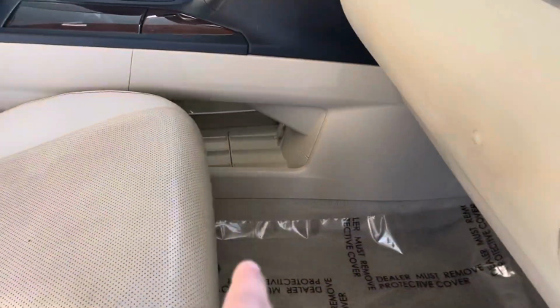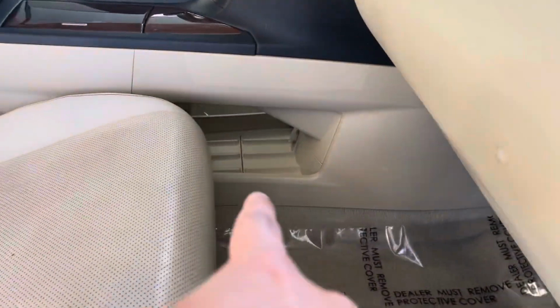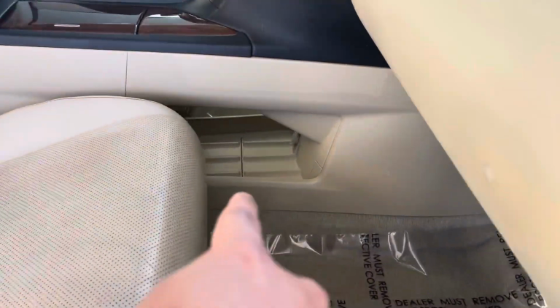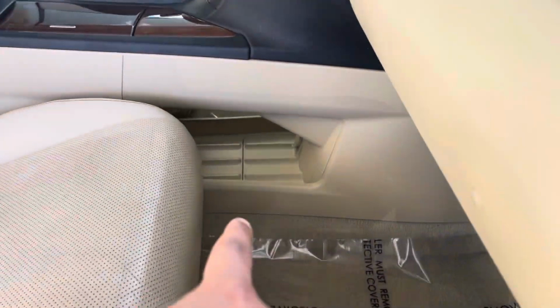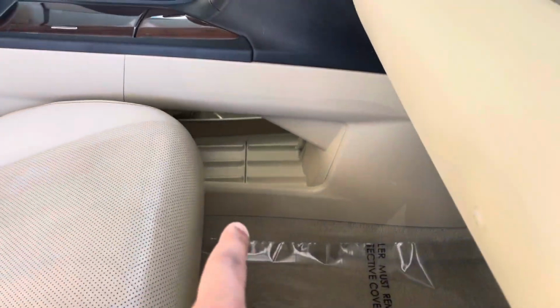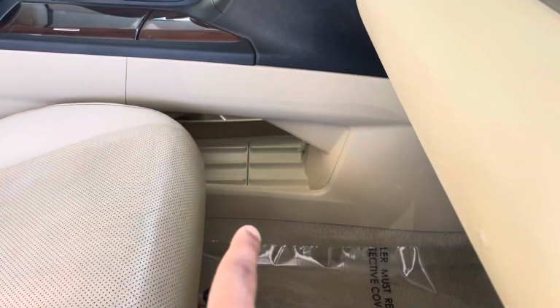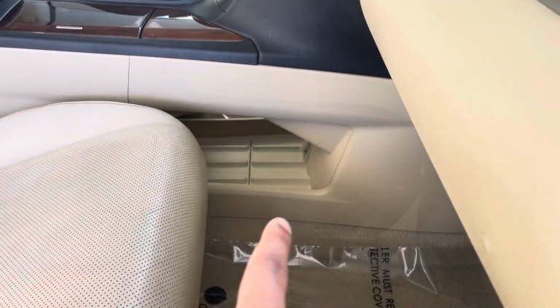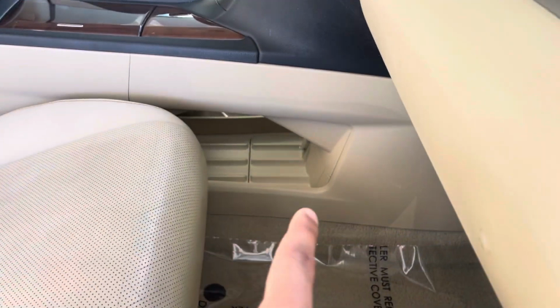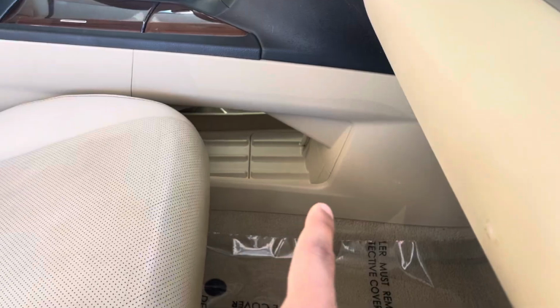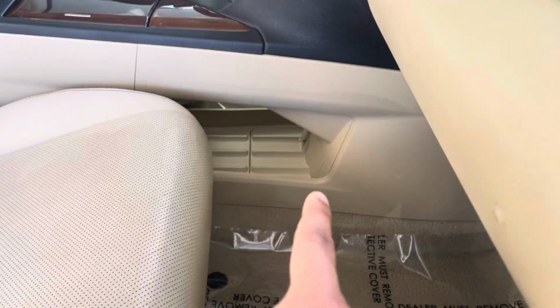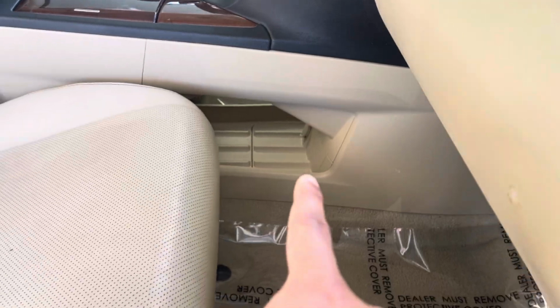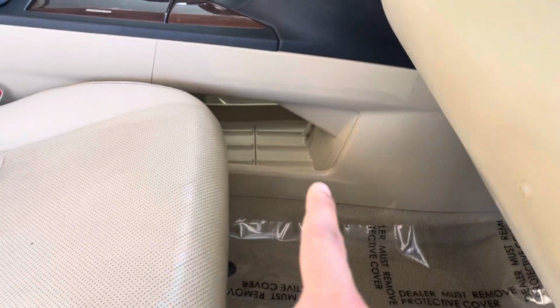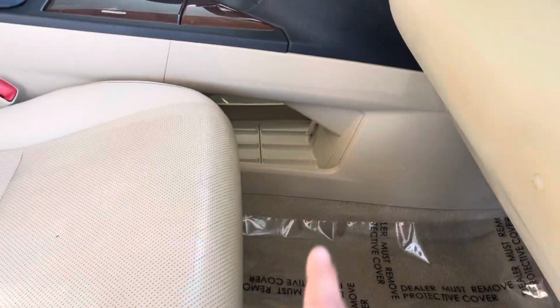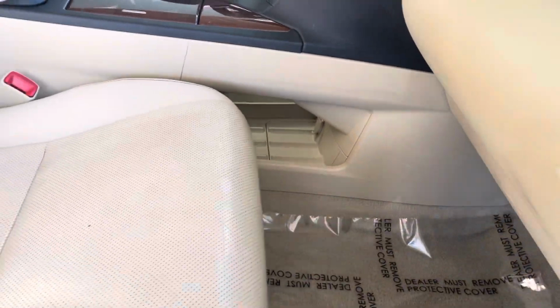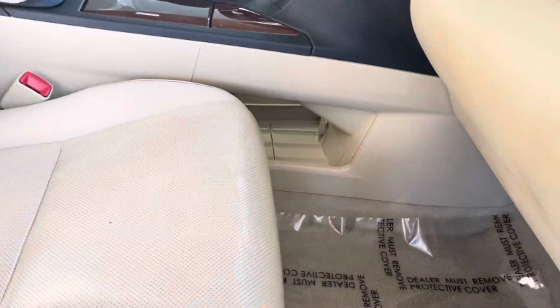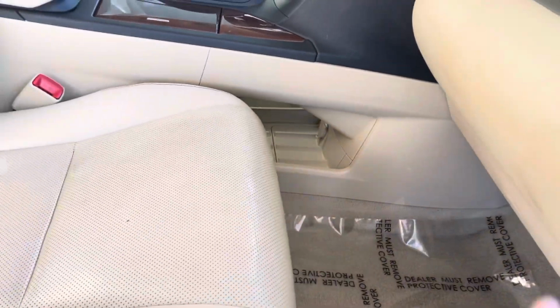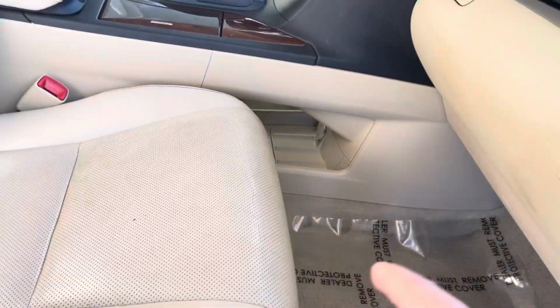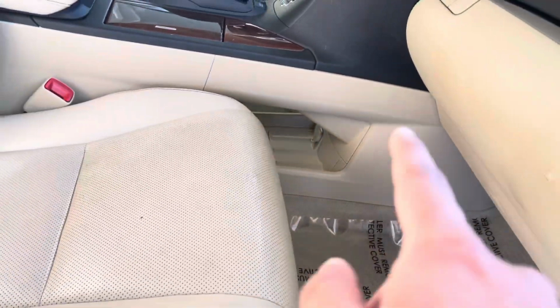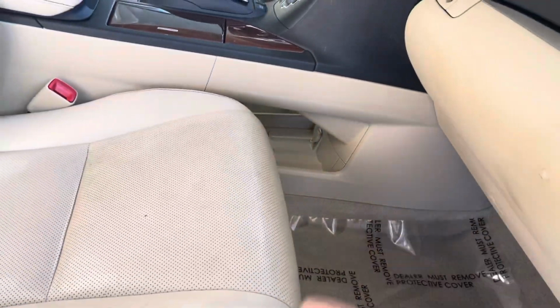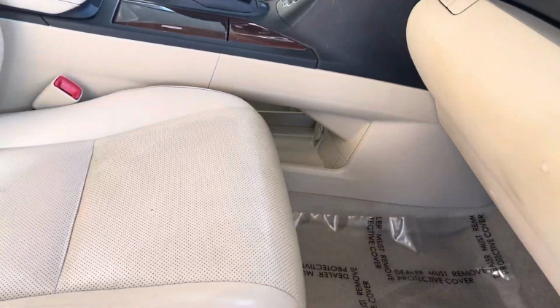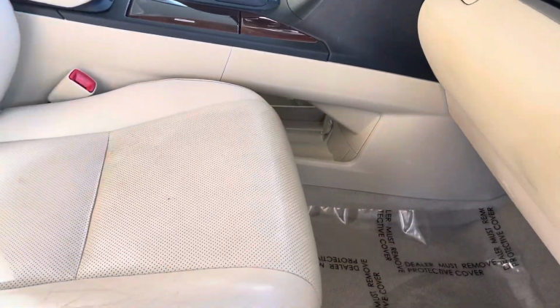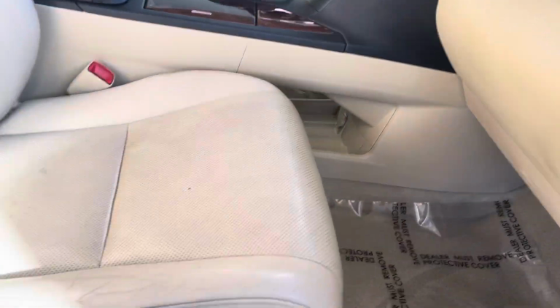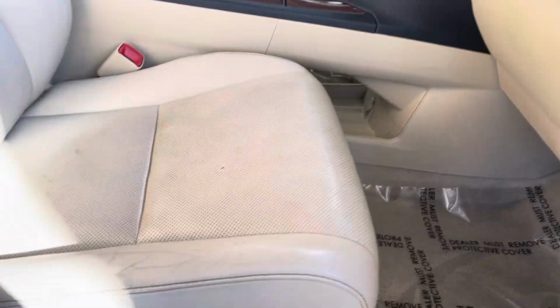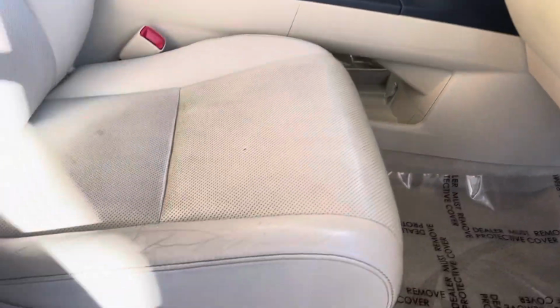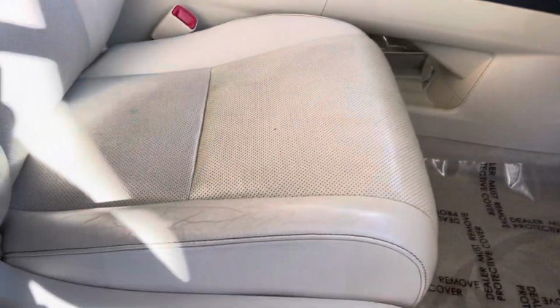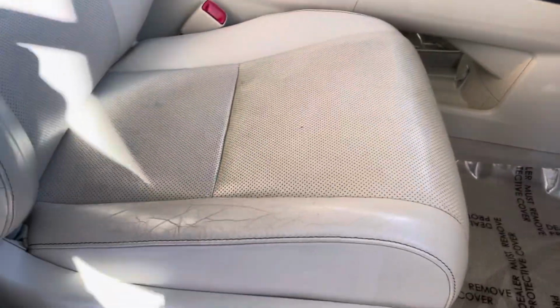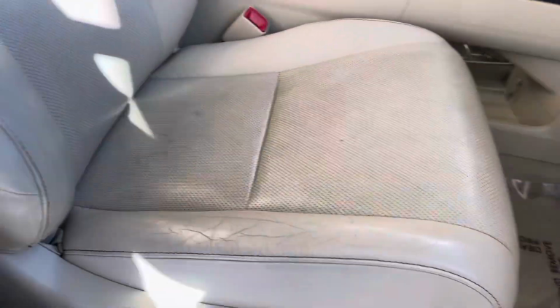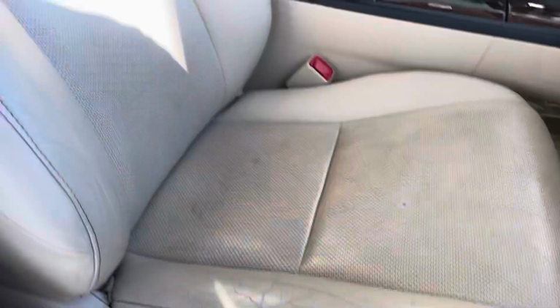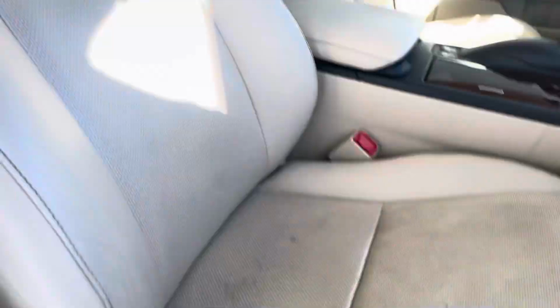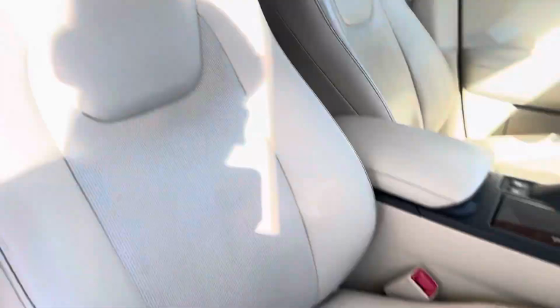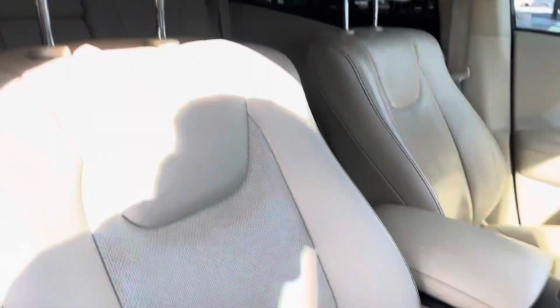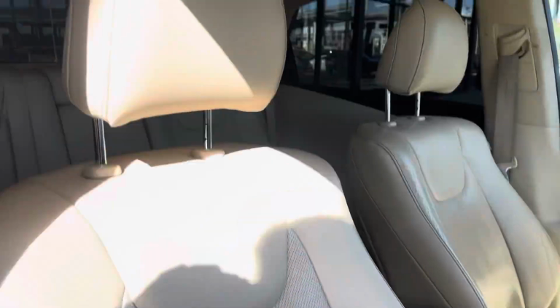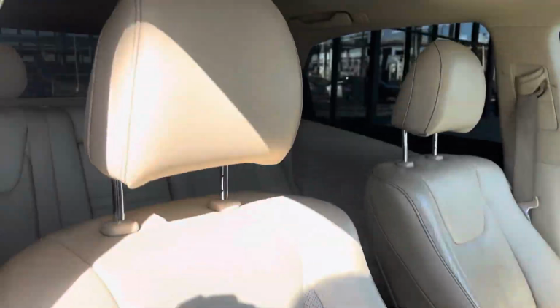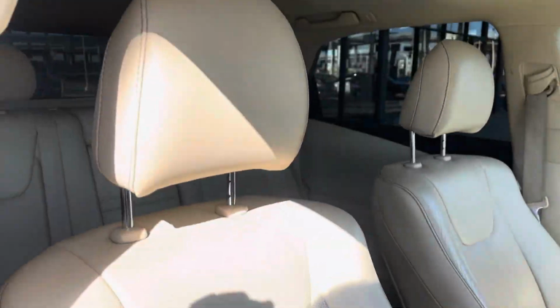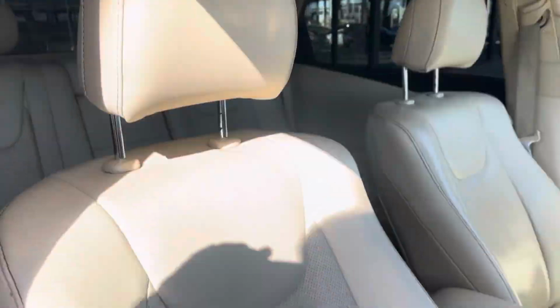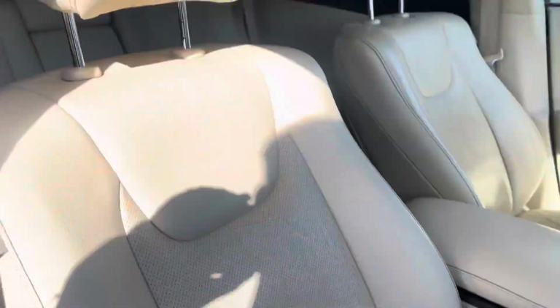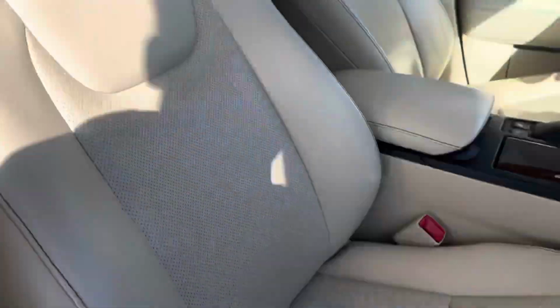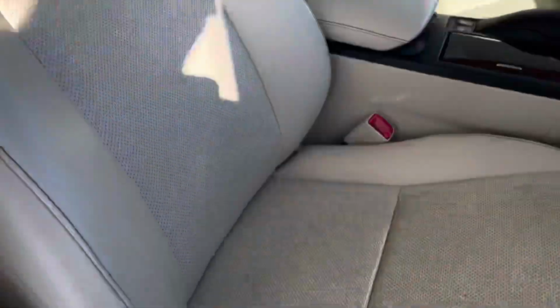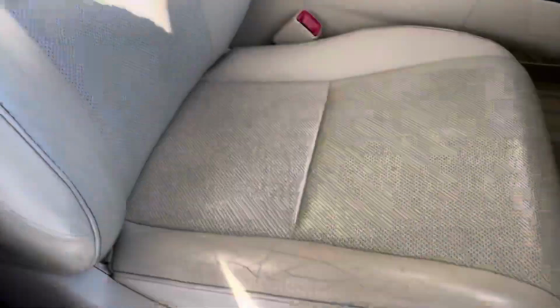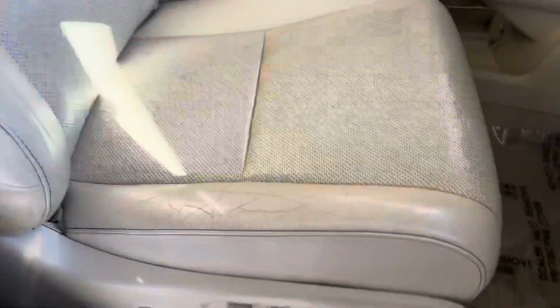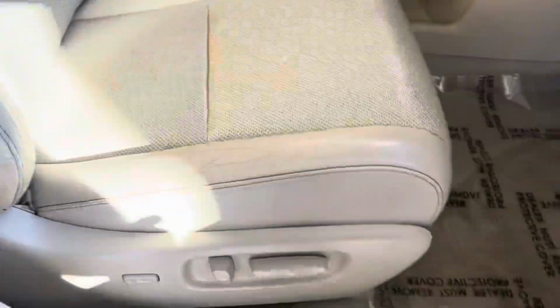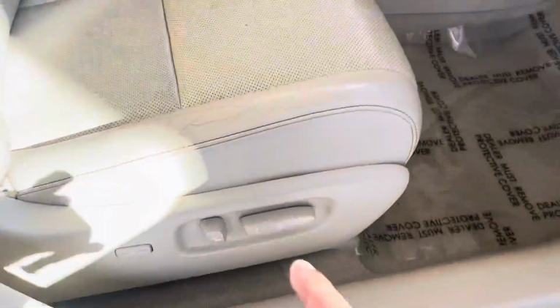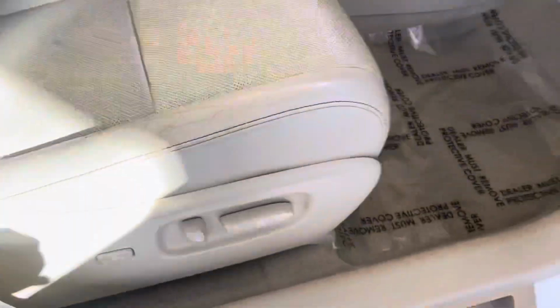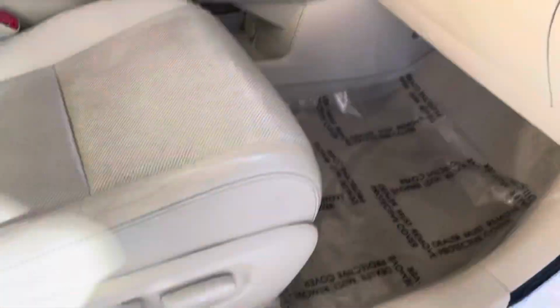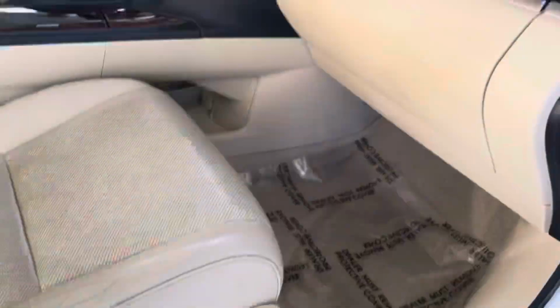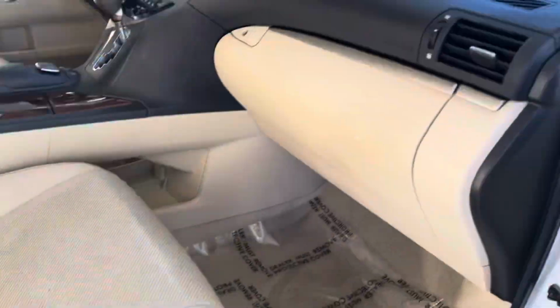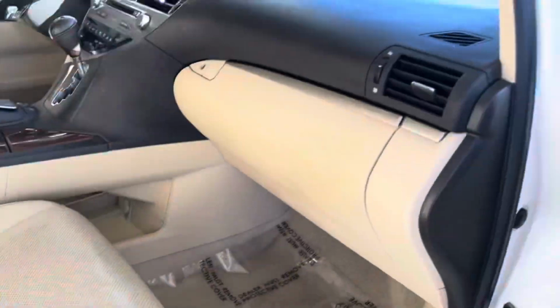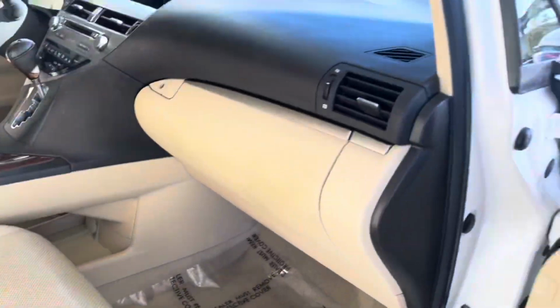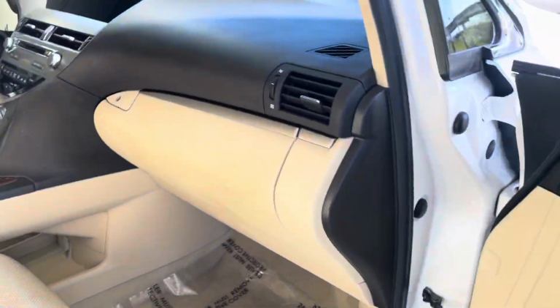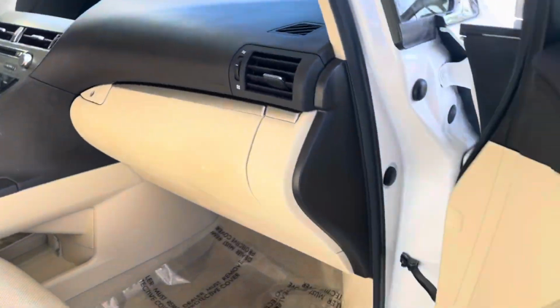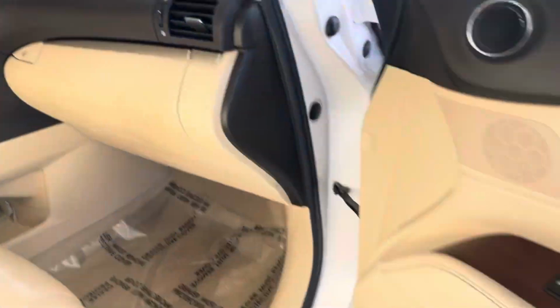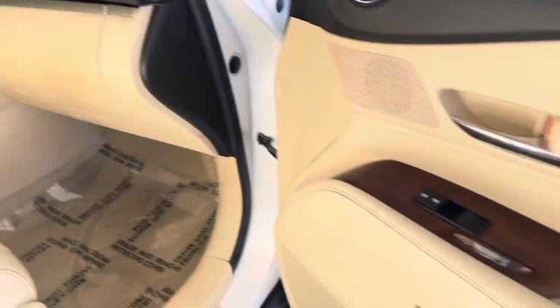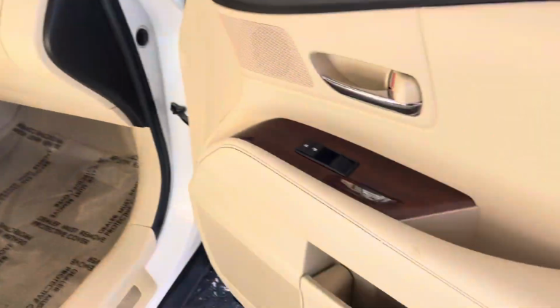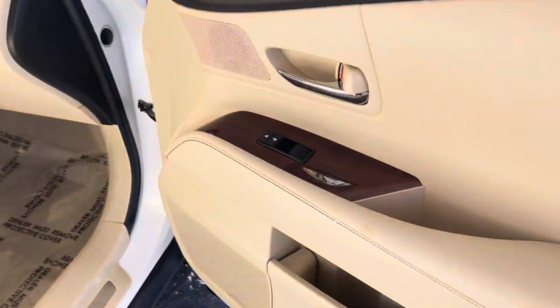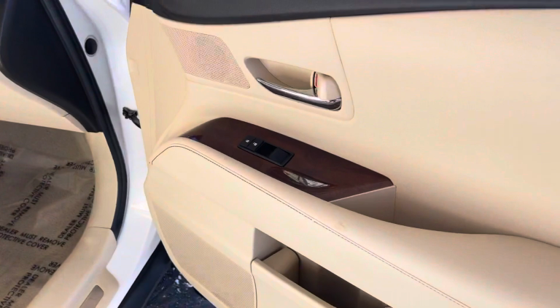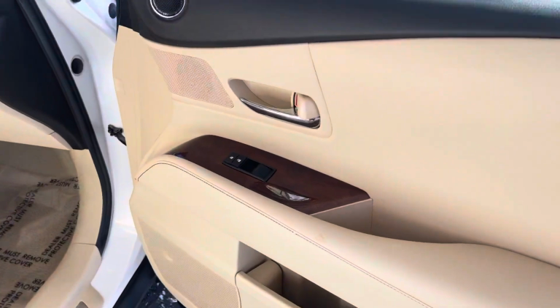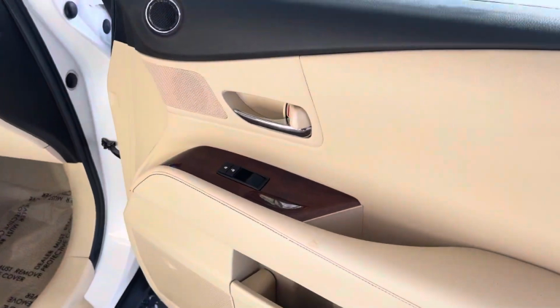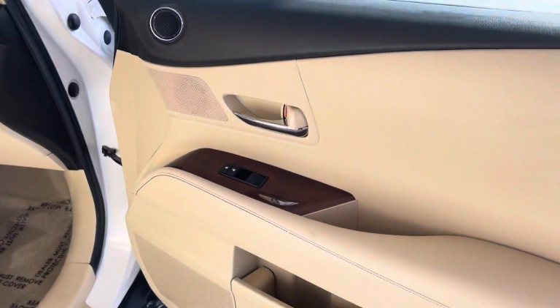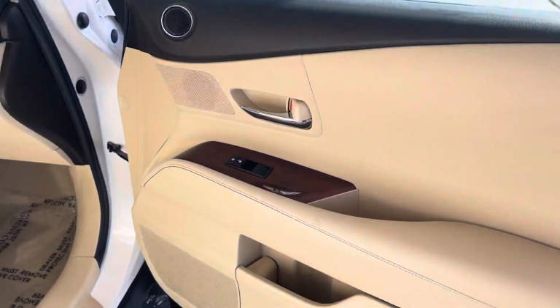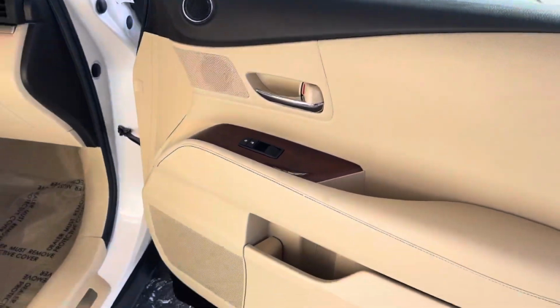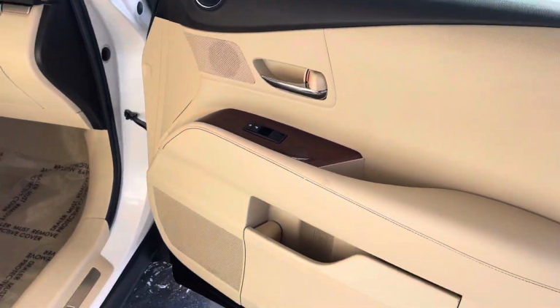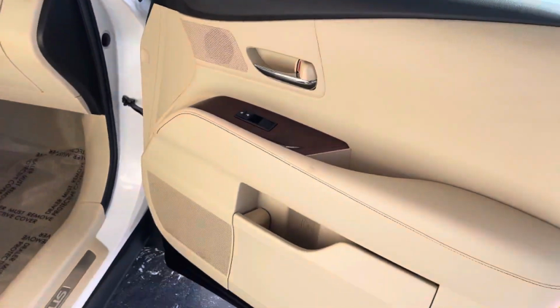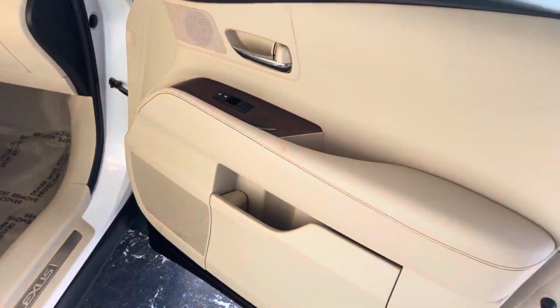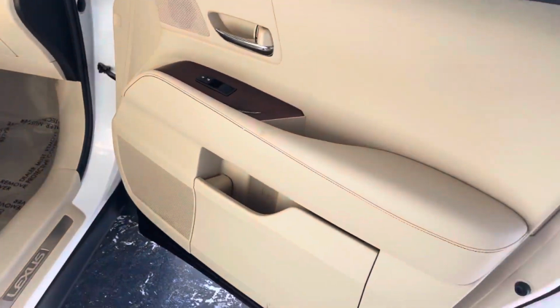We do have storage down below for both sides, a power outlet as well. Adjustable seating, glove compartment, and center door components.